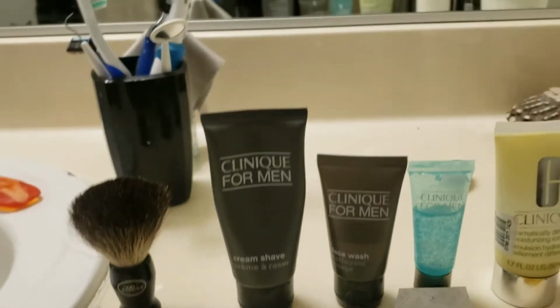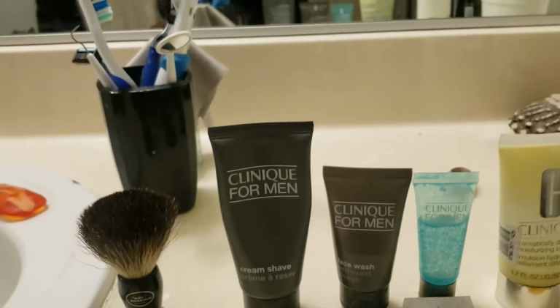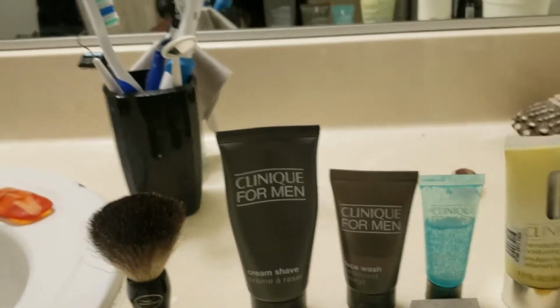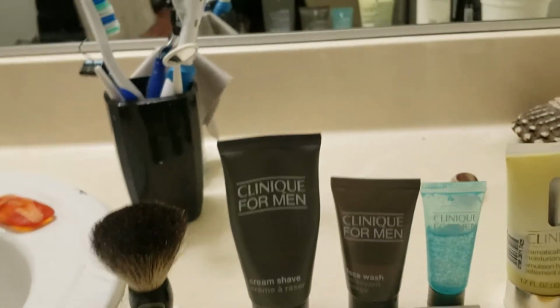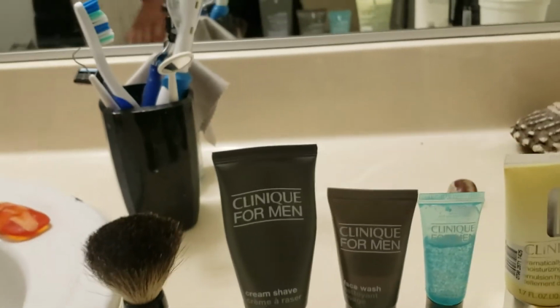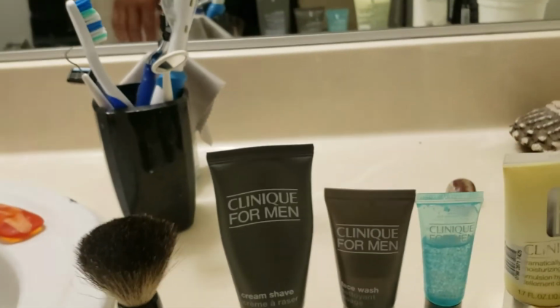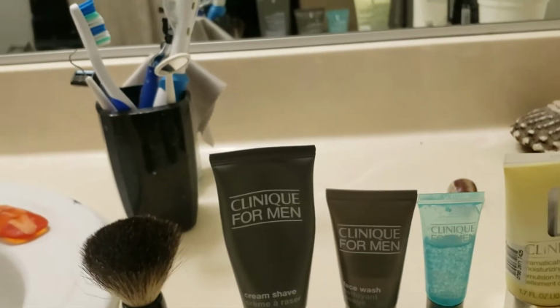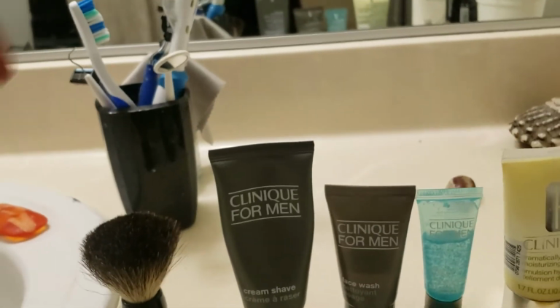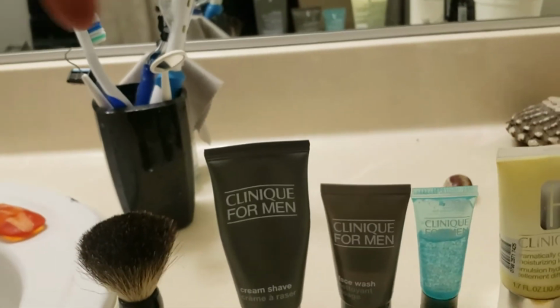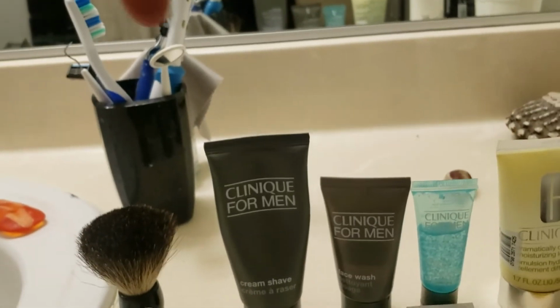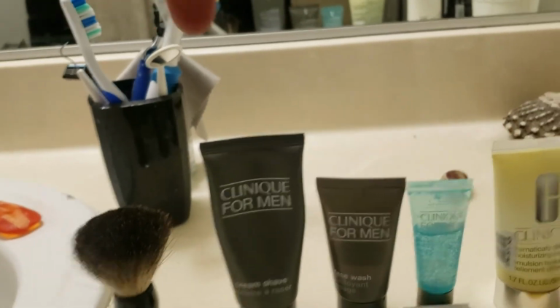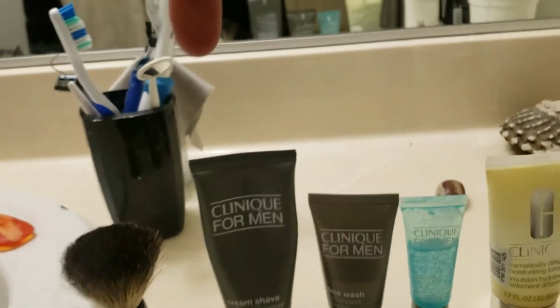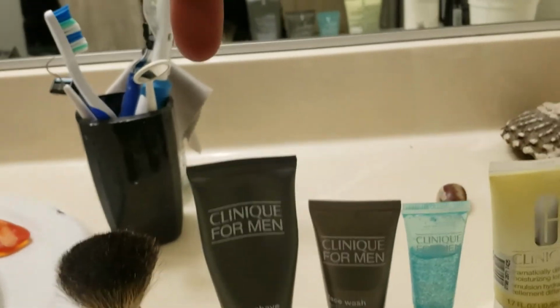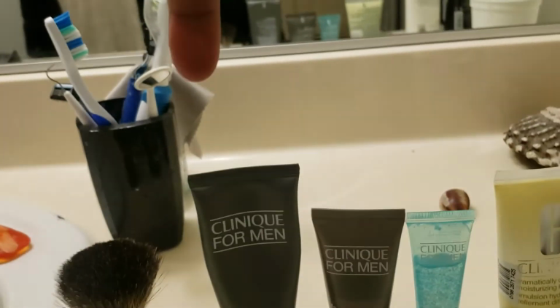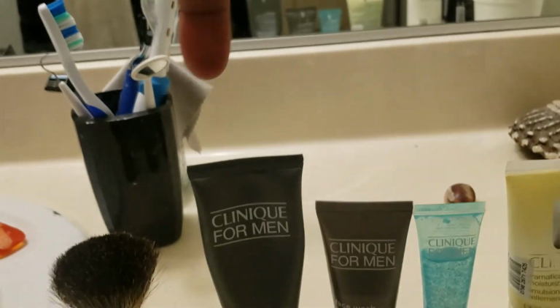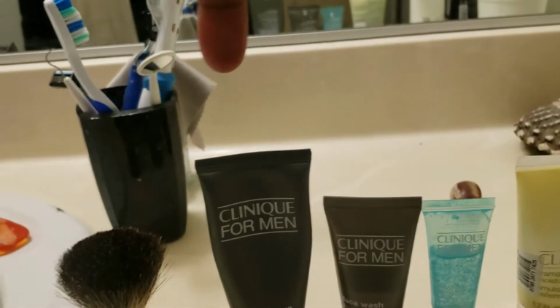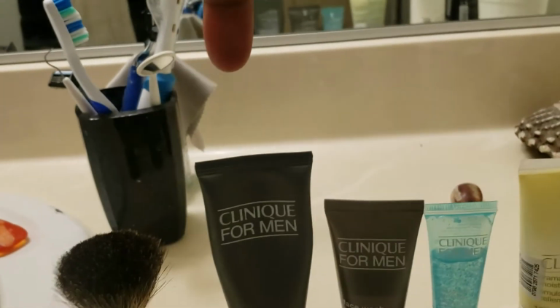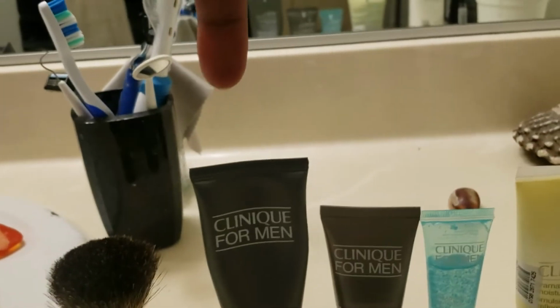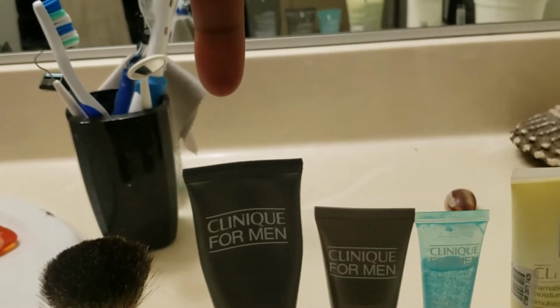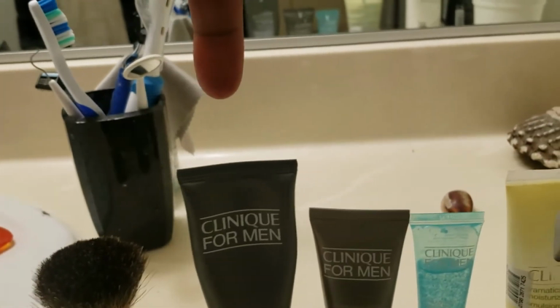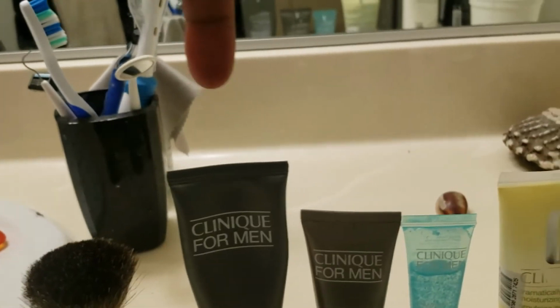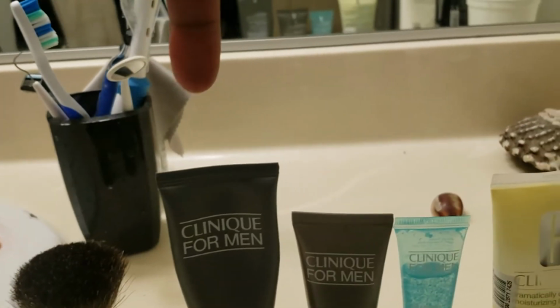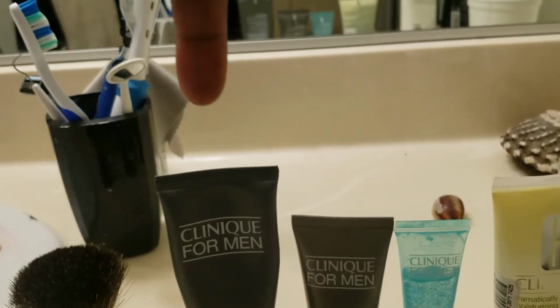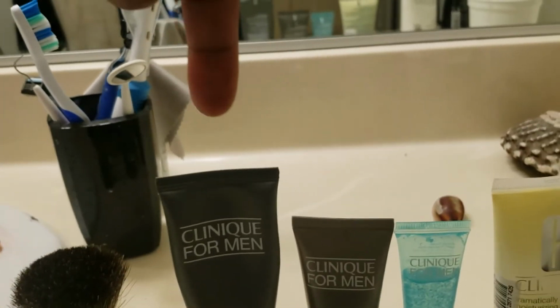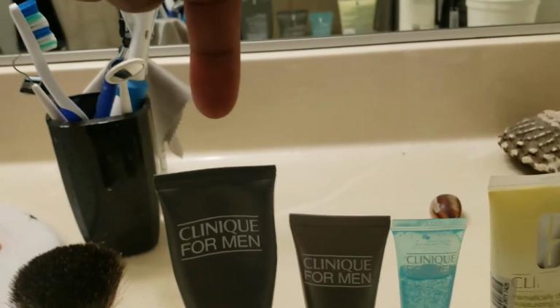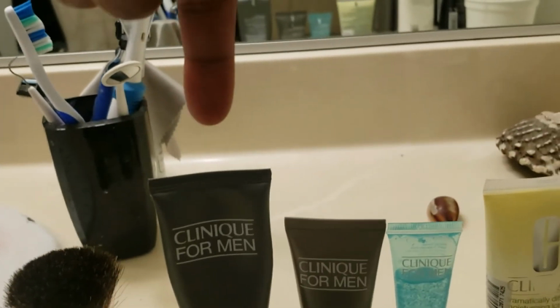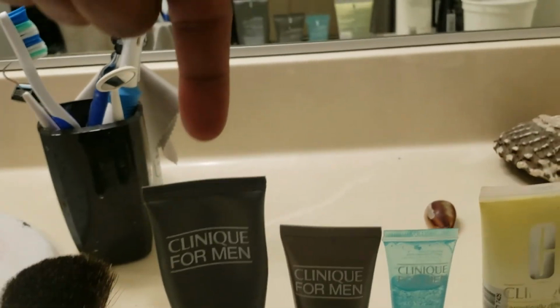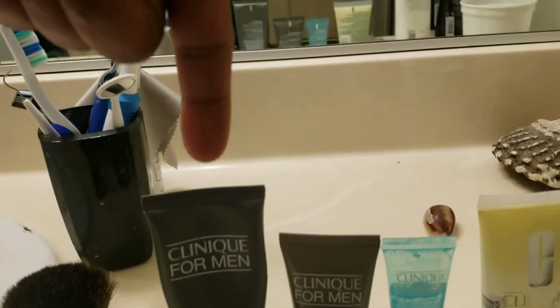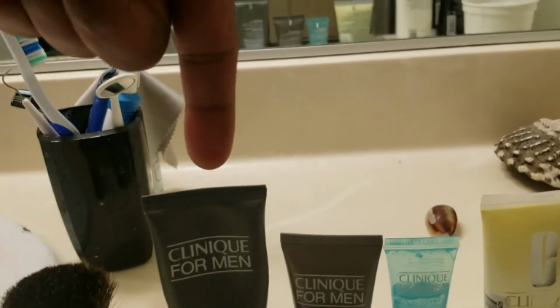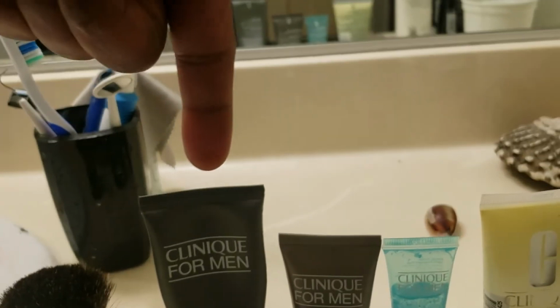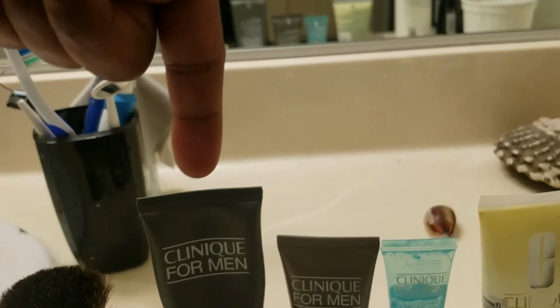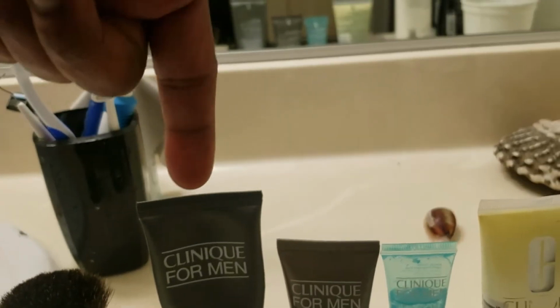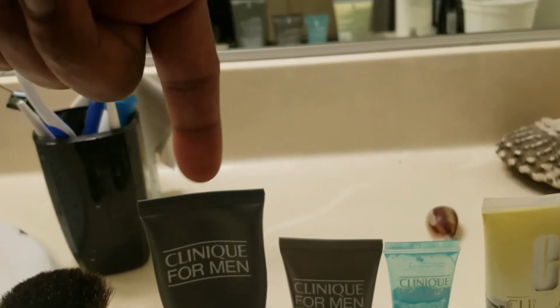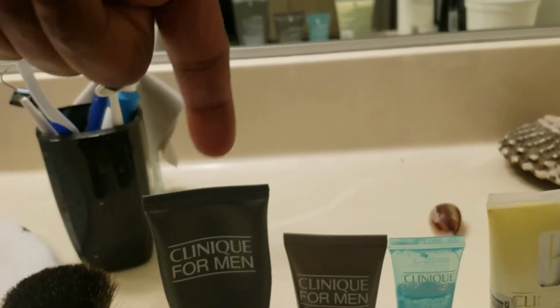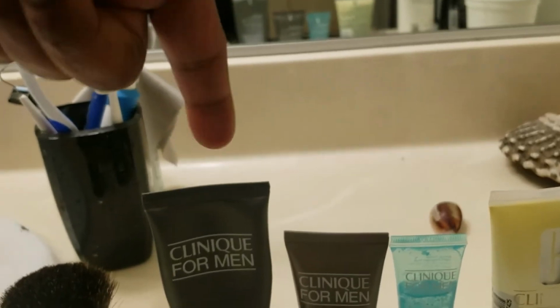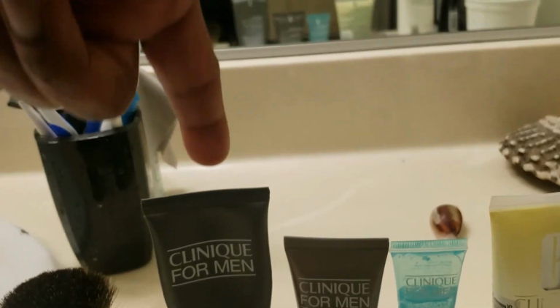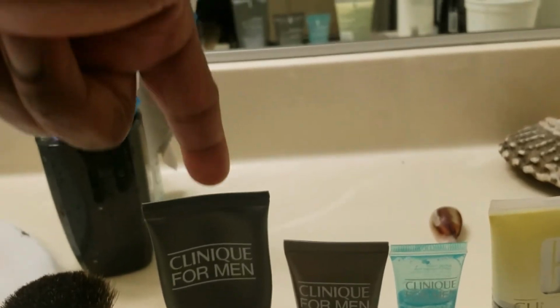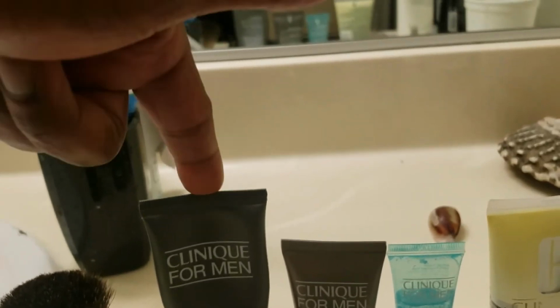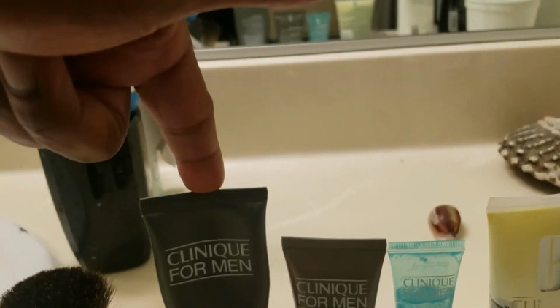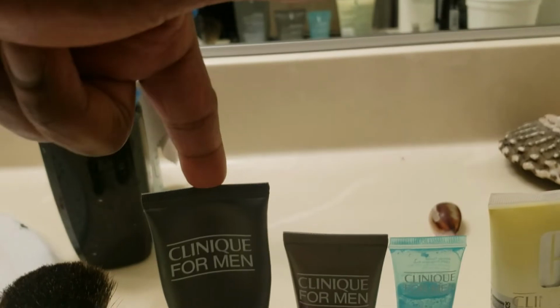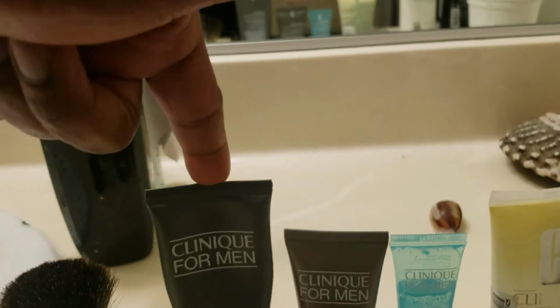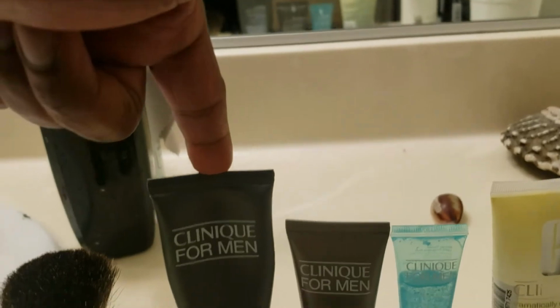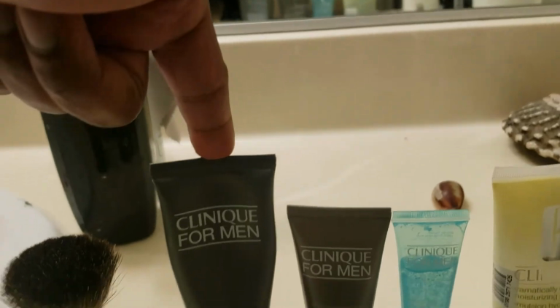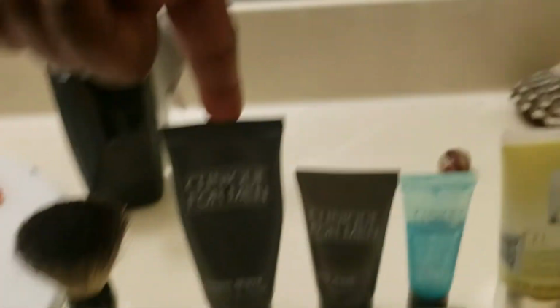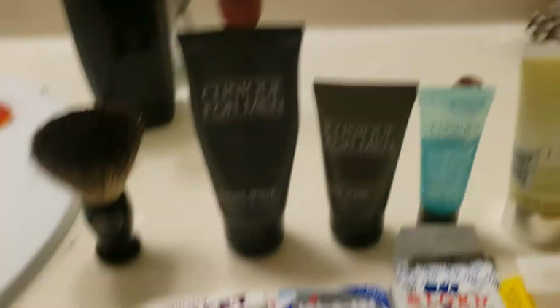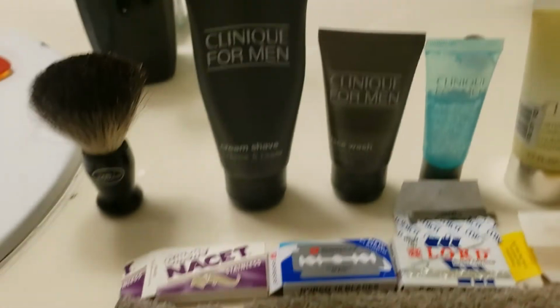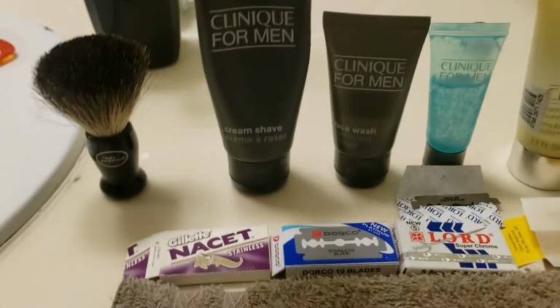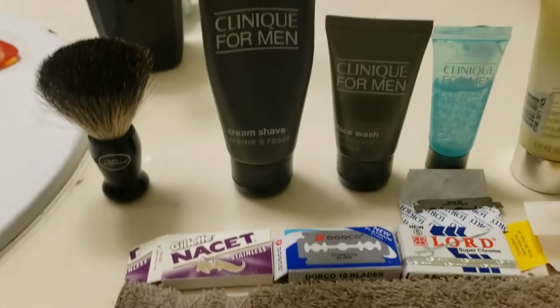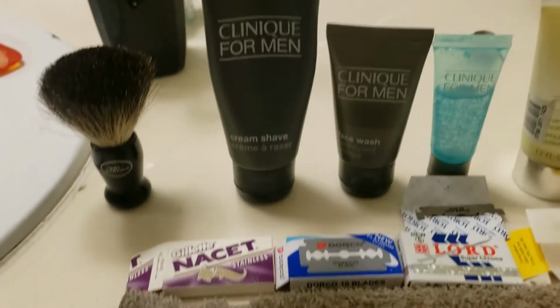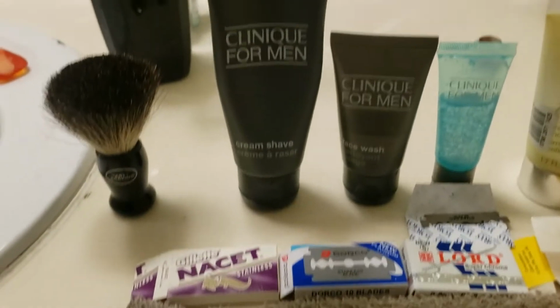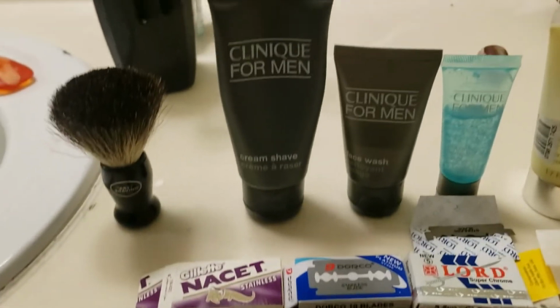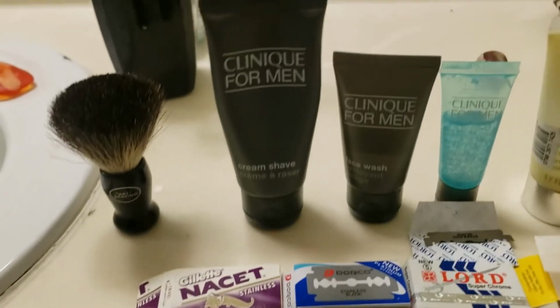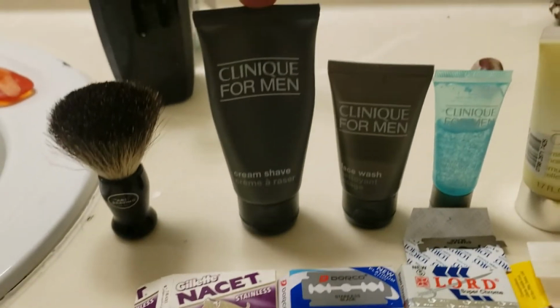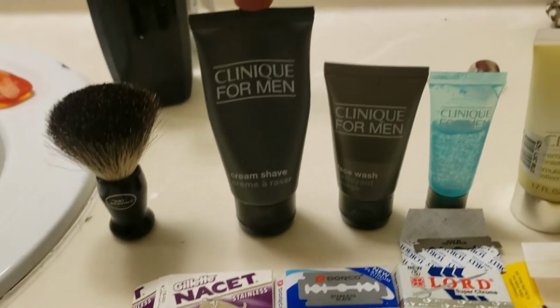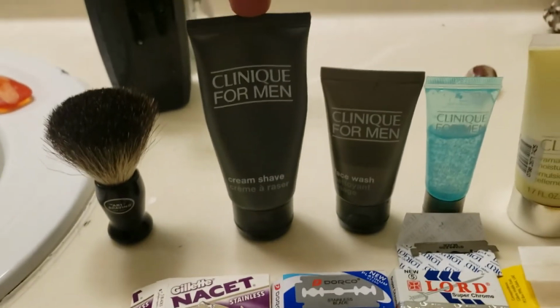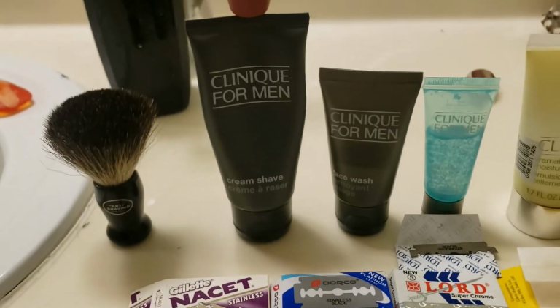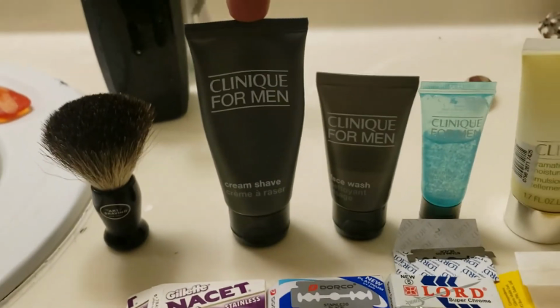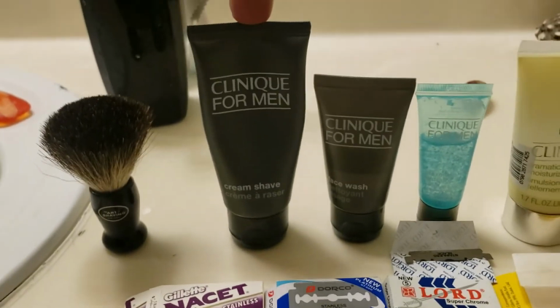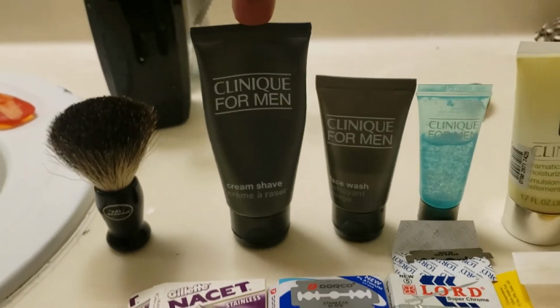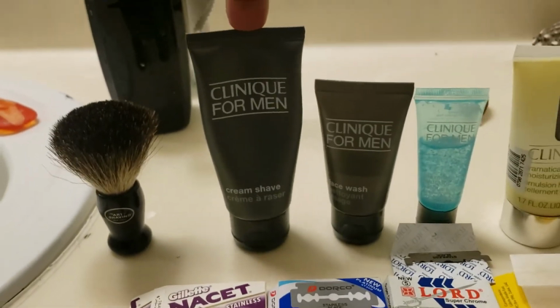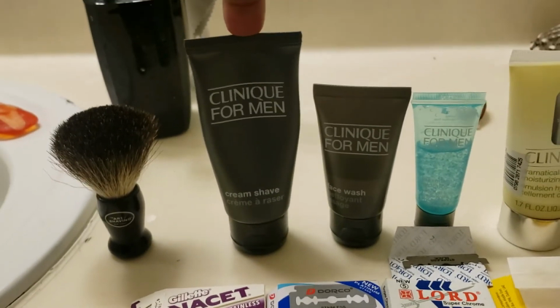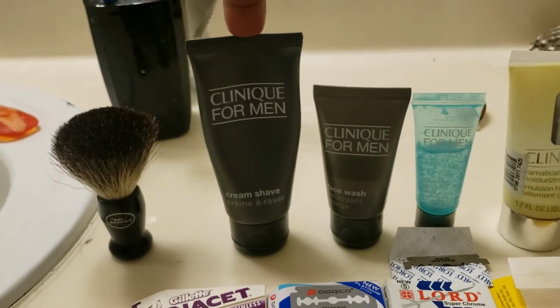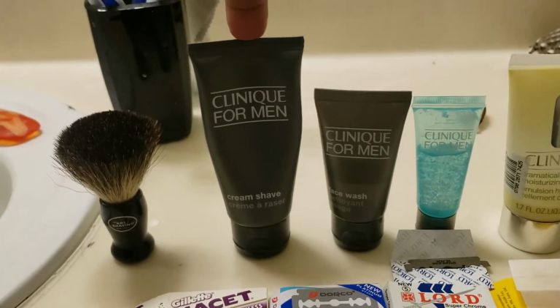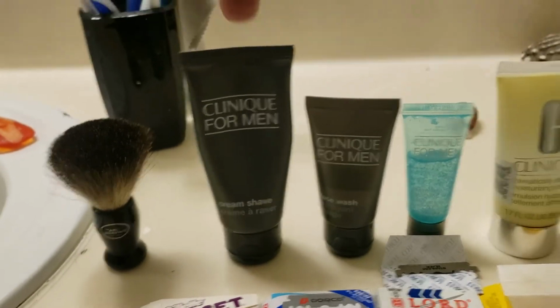As far as the shaving products go, this is a cream — the Clinique cream.